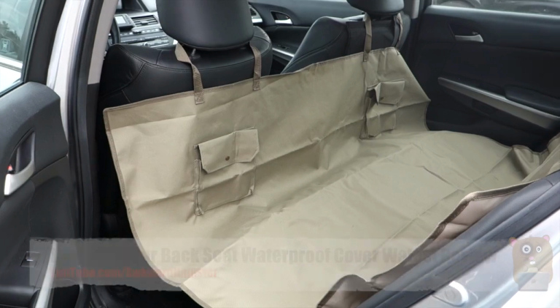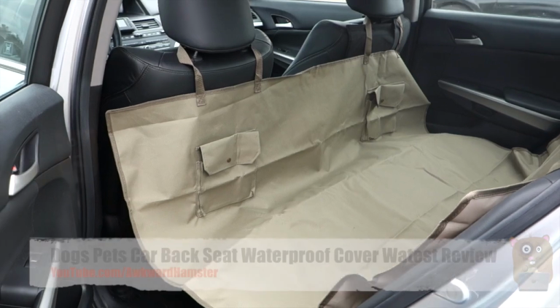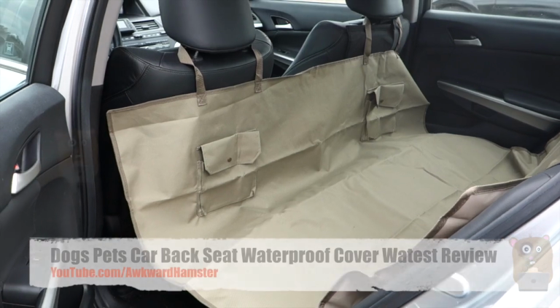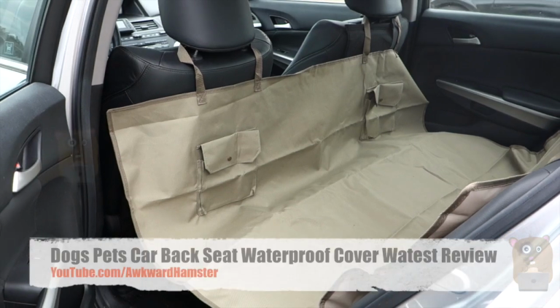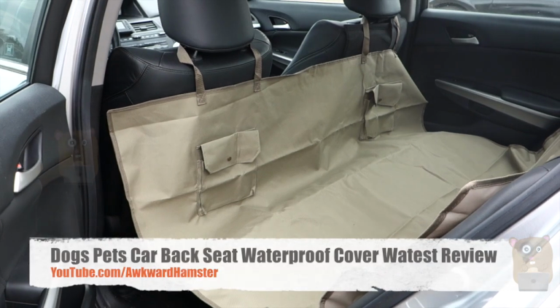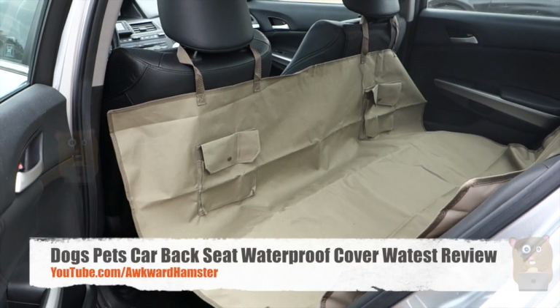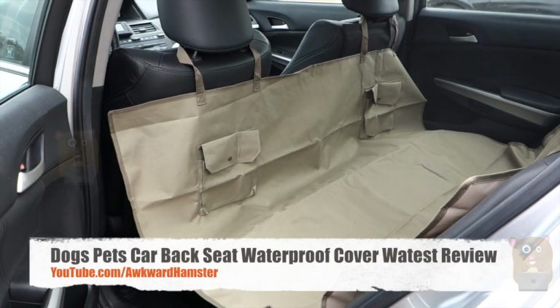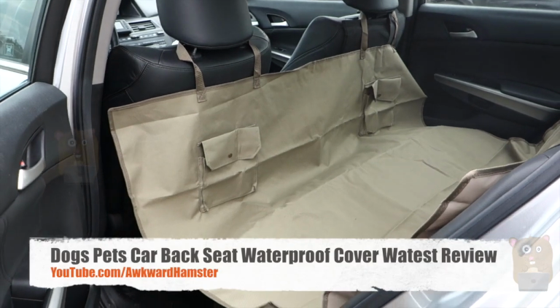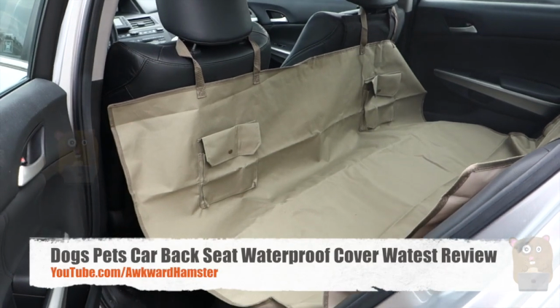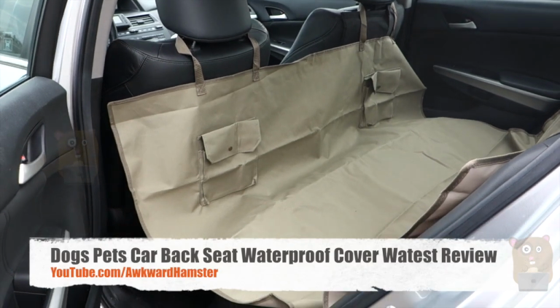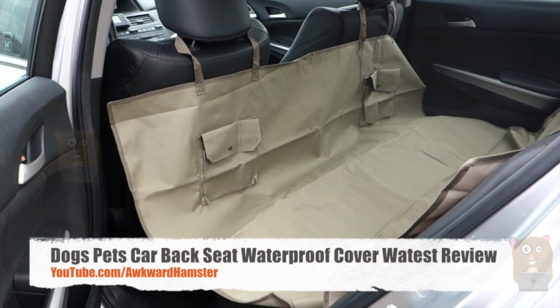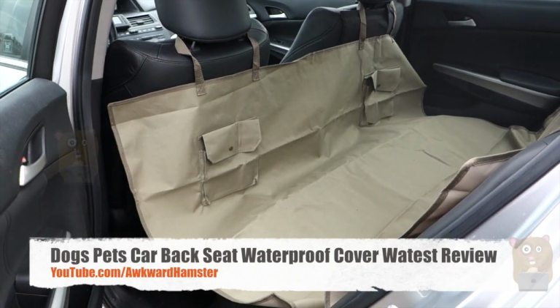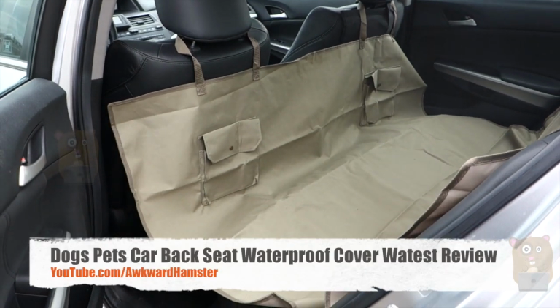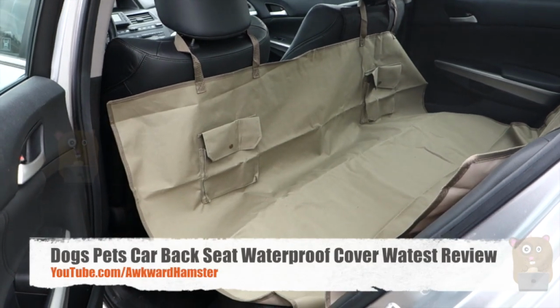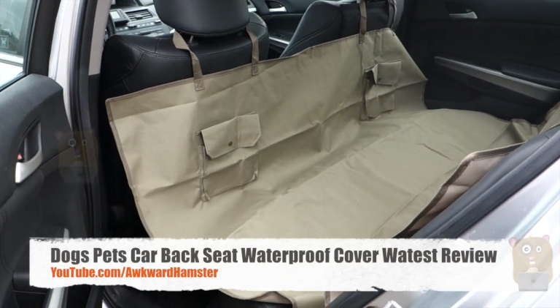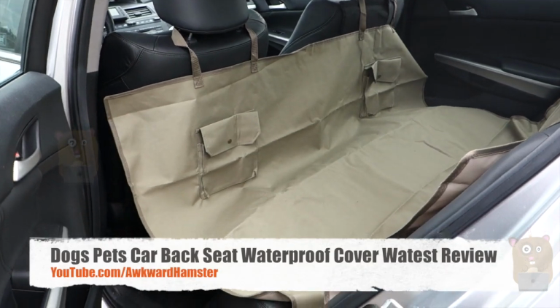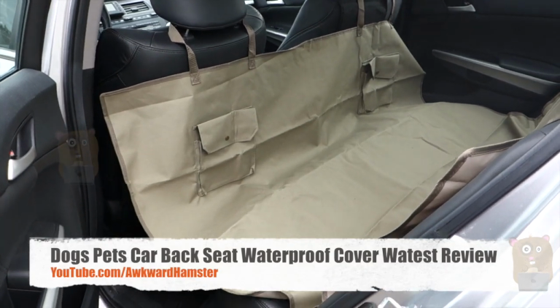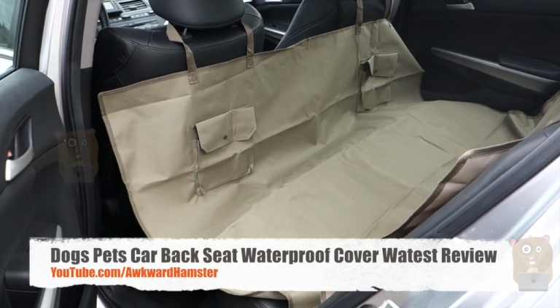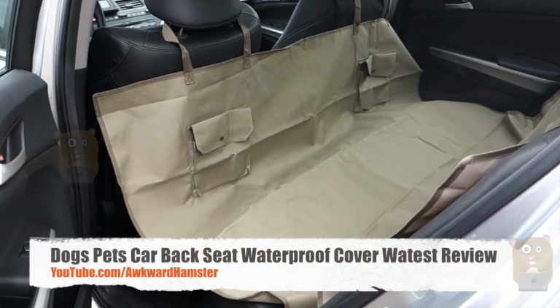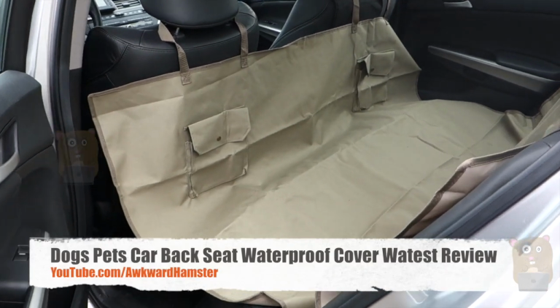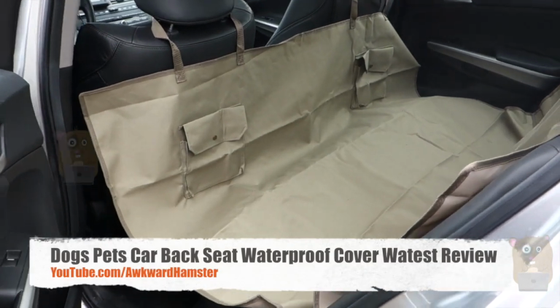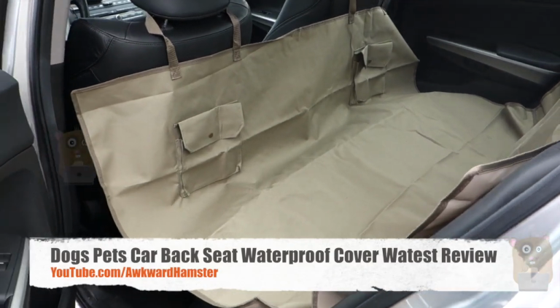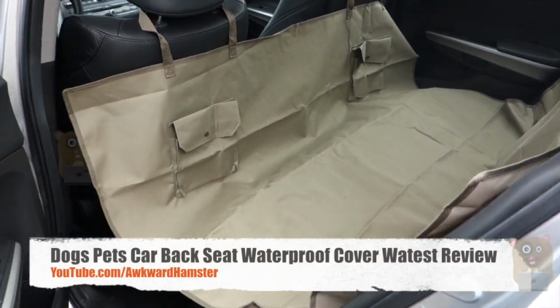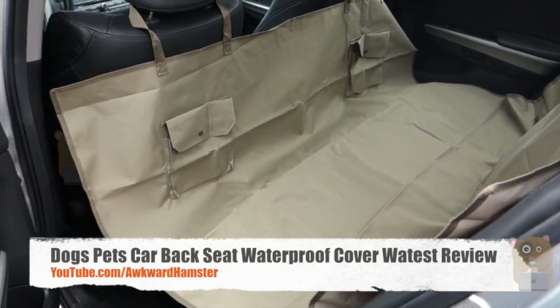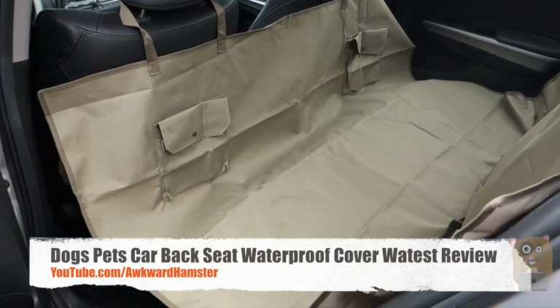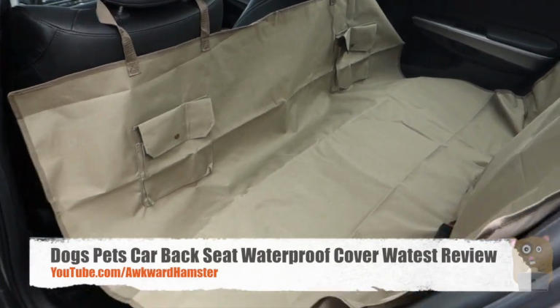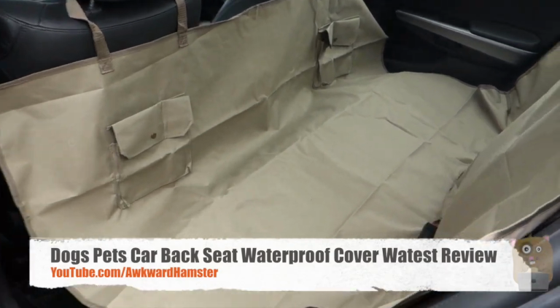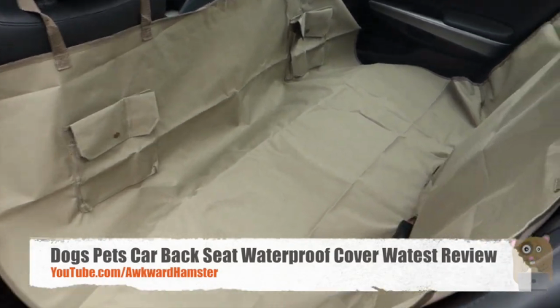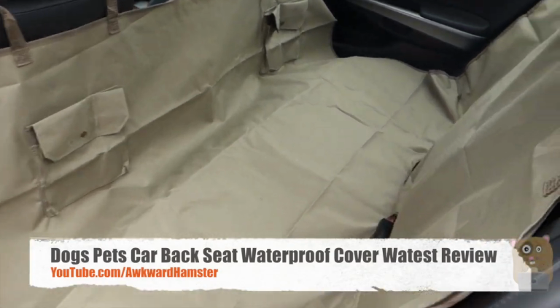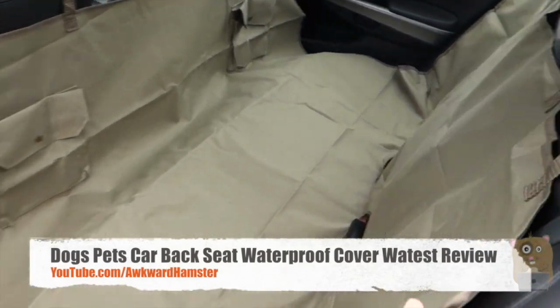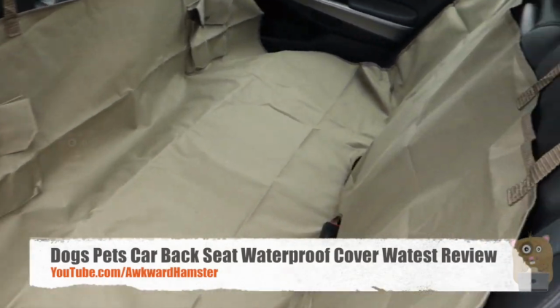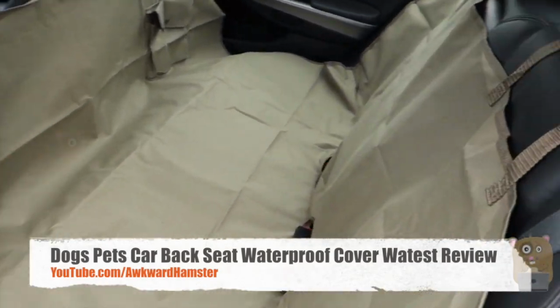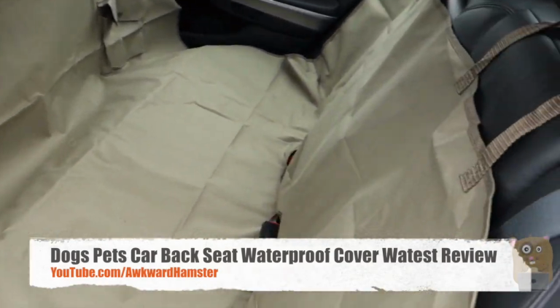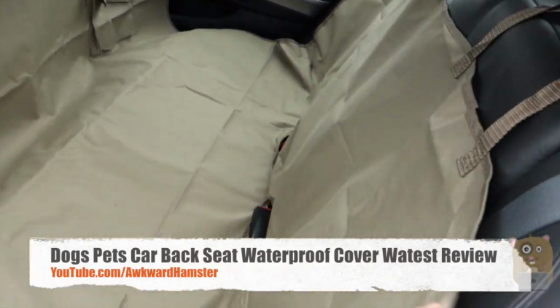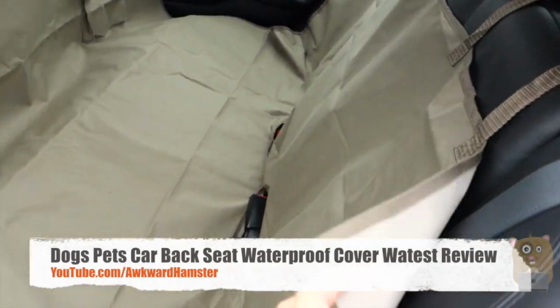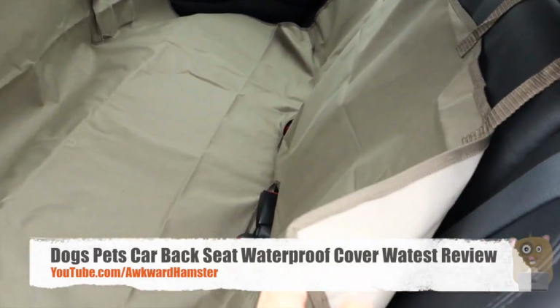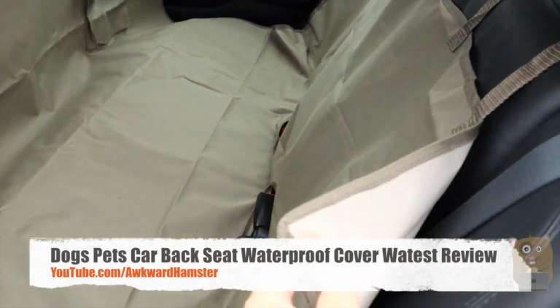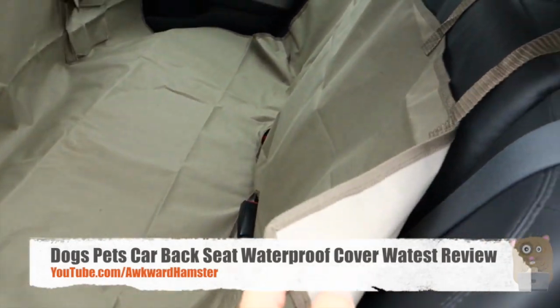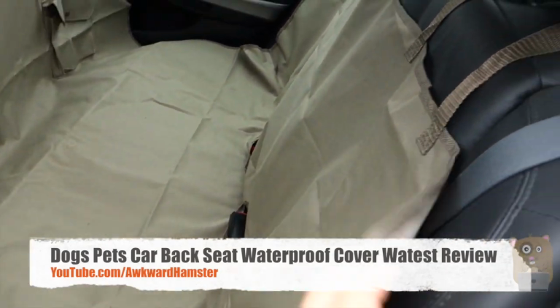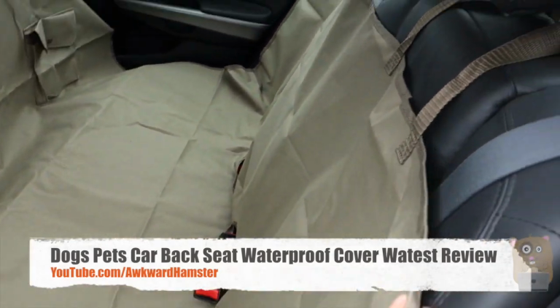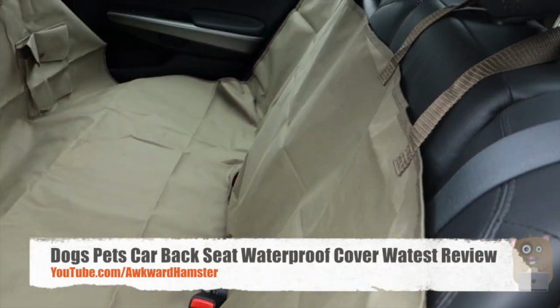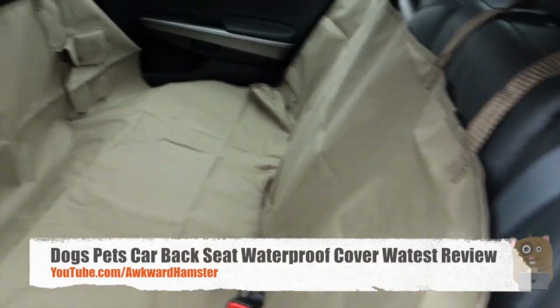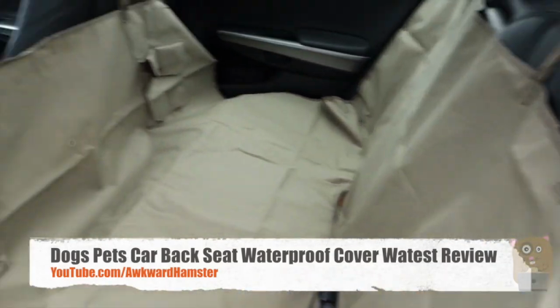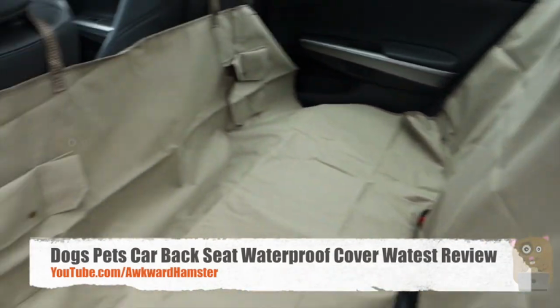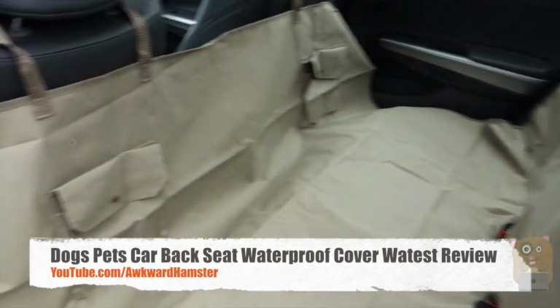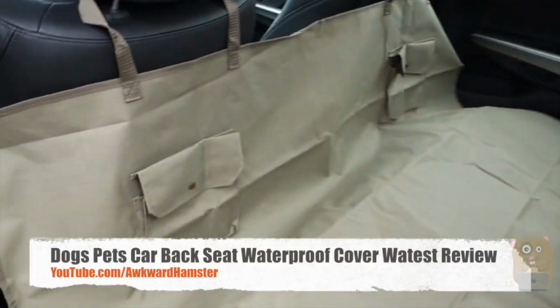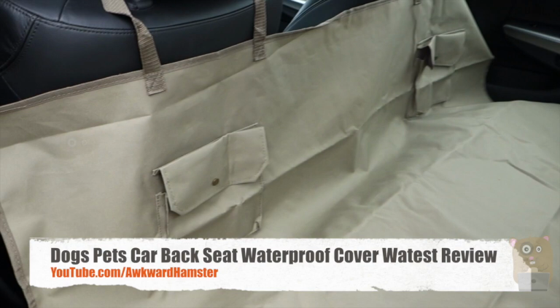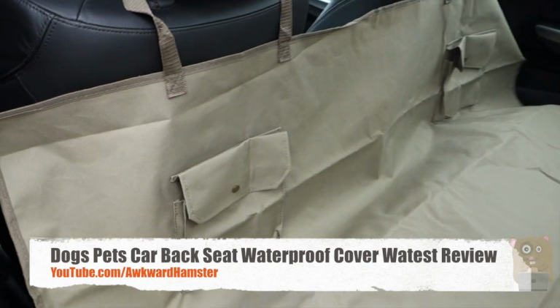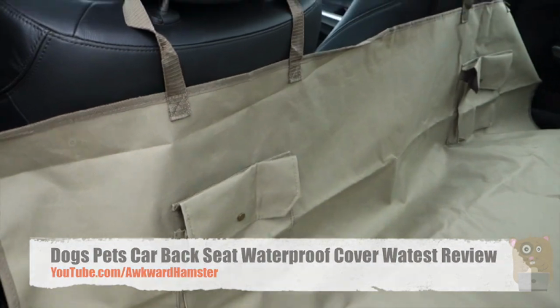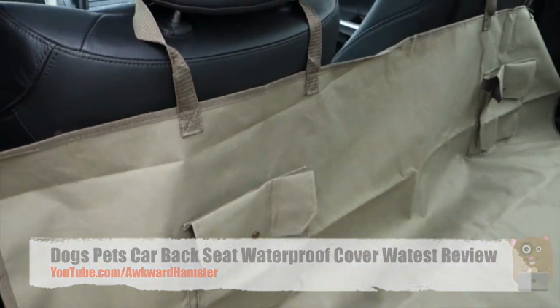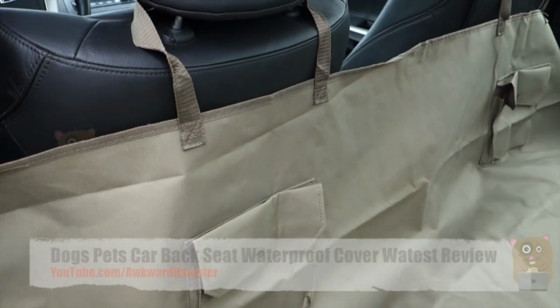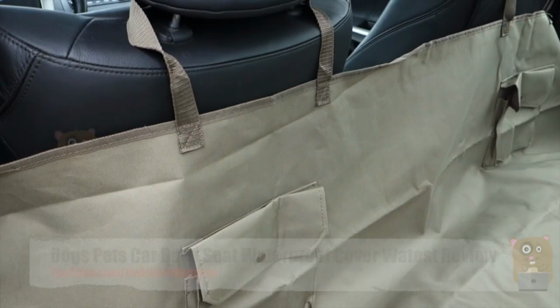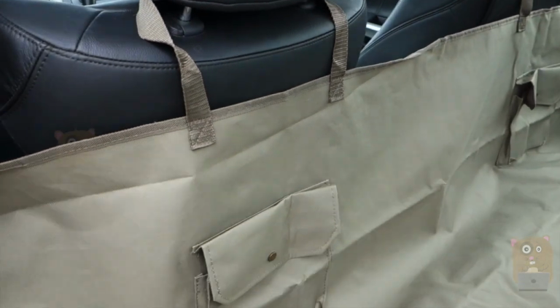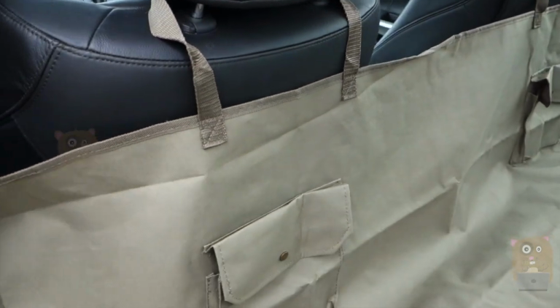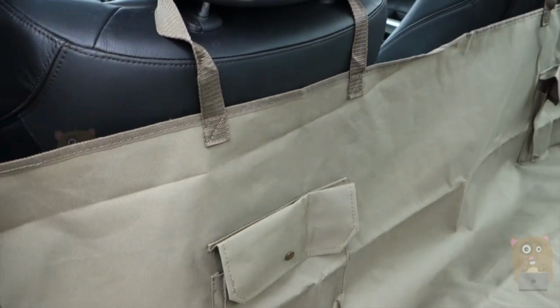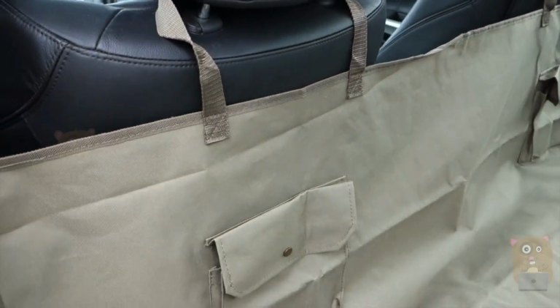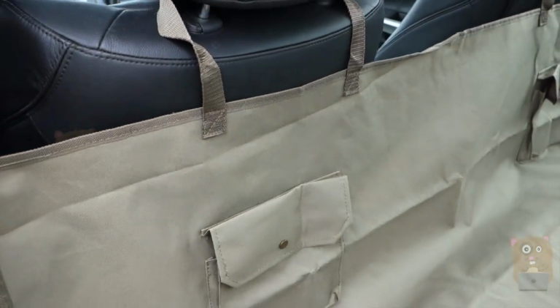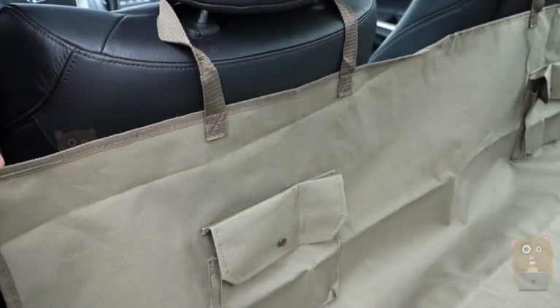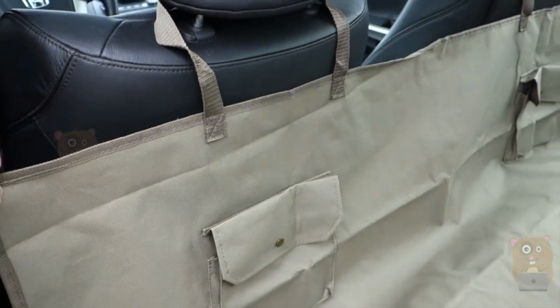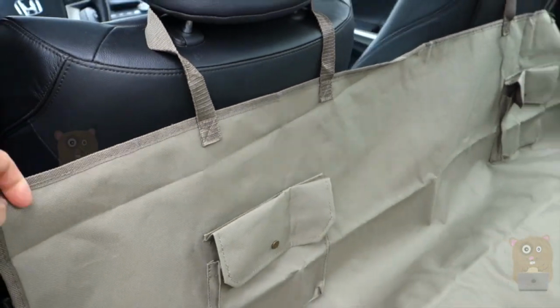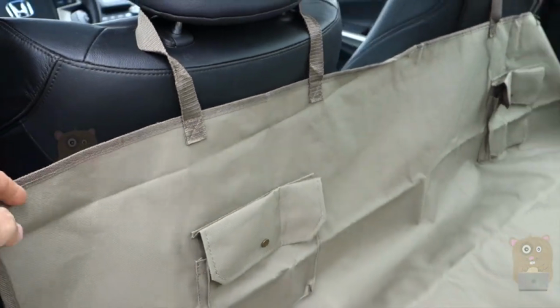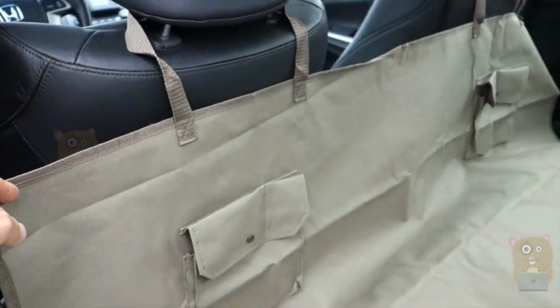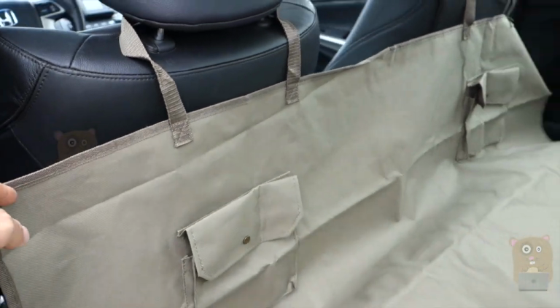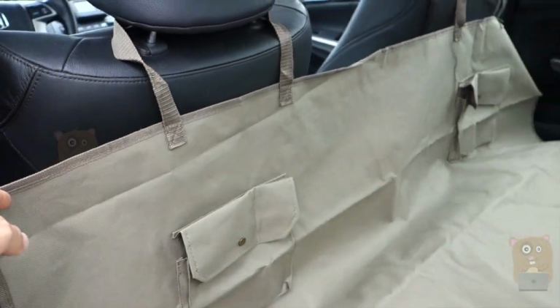Hi, welcome to Ogre Amster. Today I'll be reviewing this pet car seat cover. It's sold by Waitest and it costs just under $13 on Amazon.com.